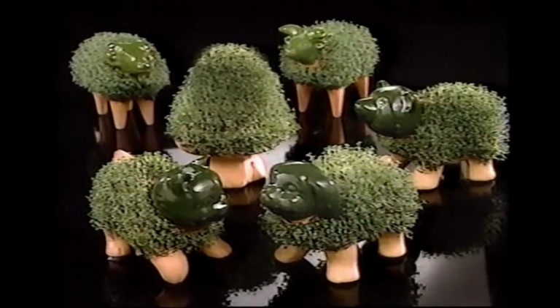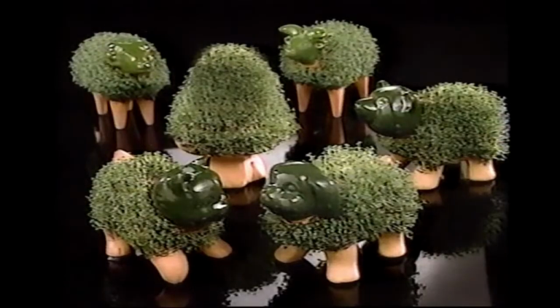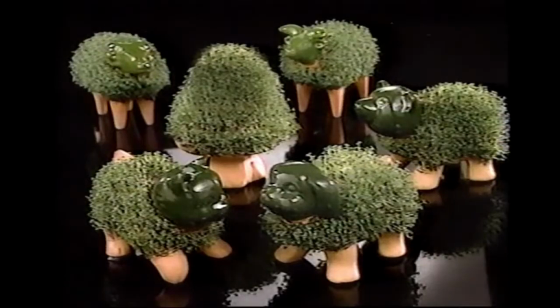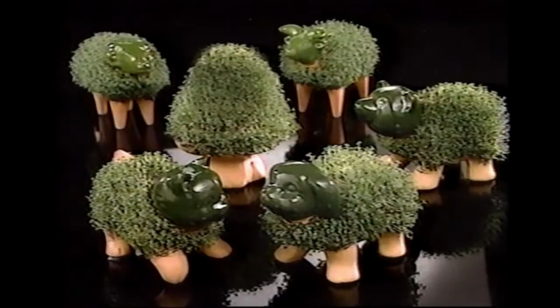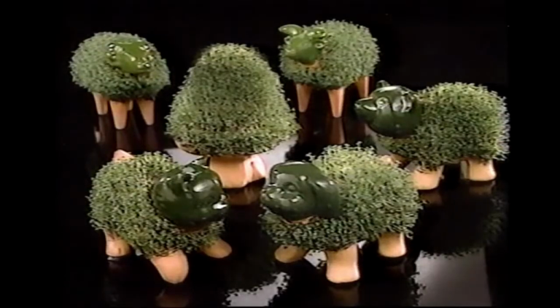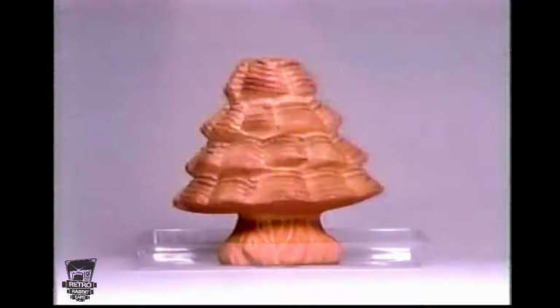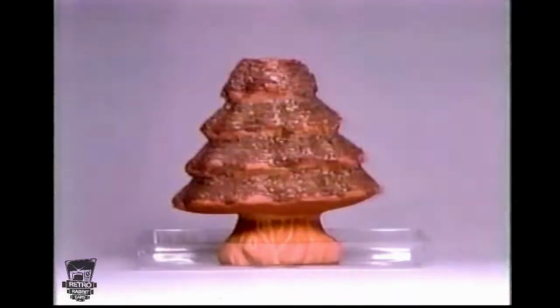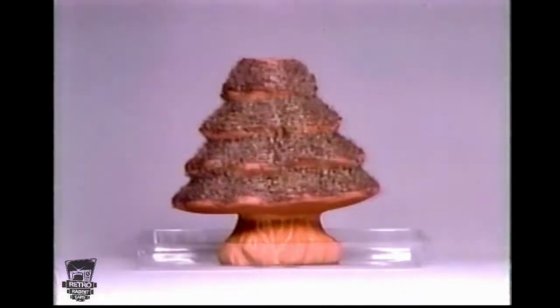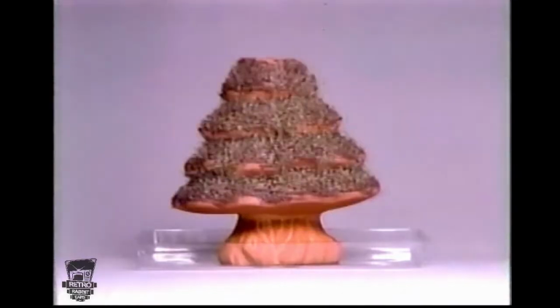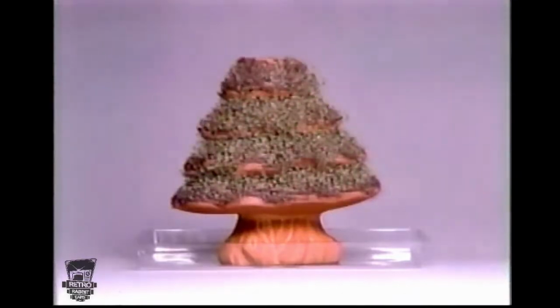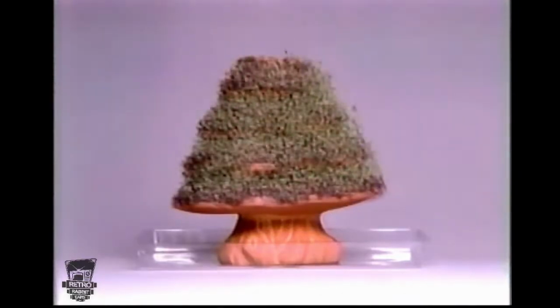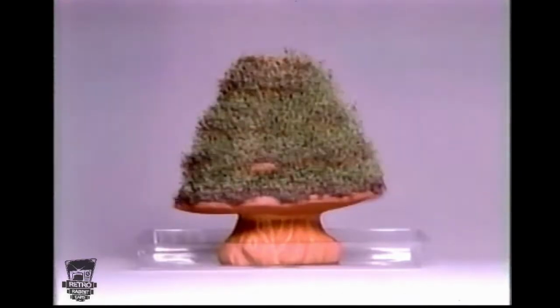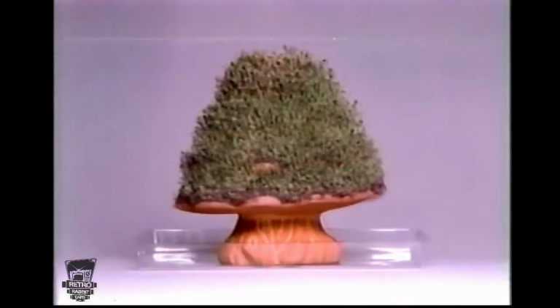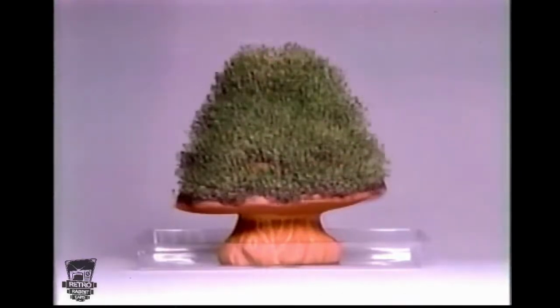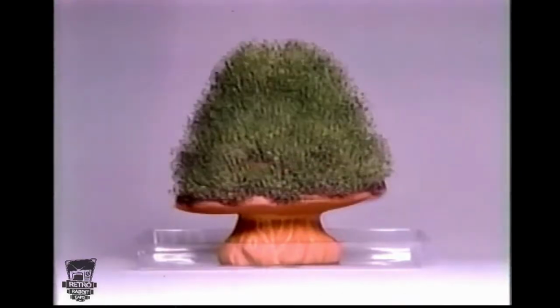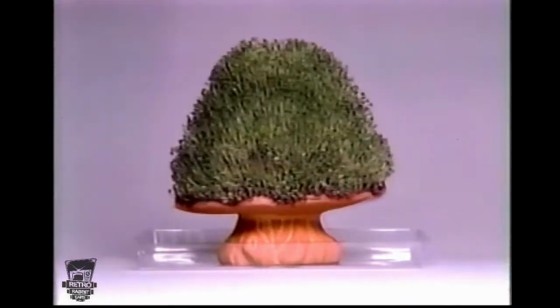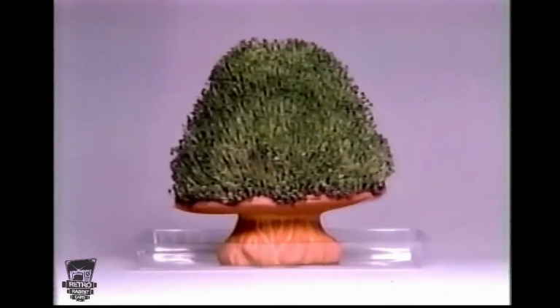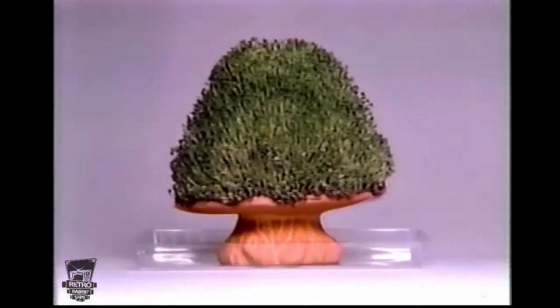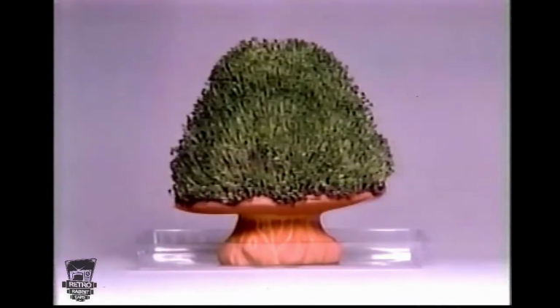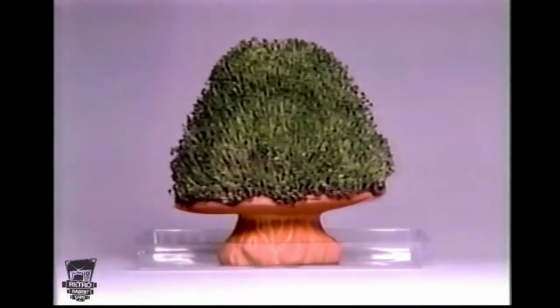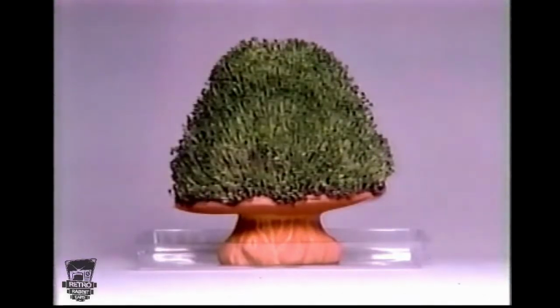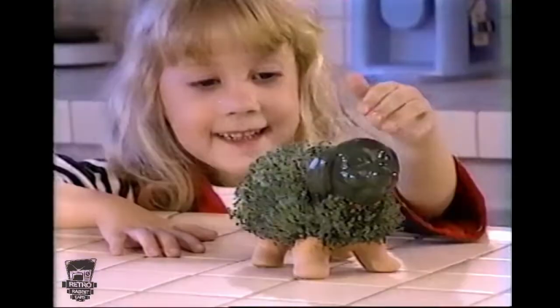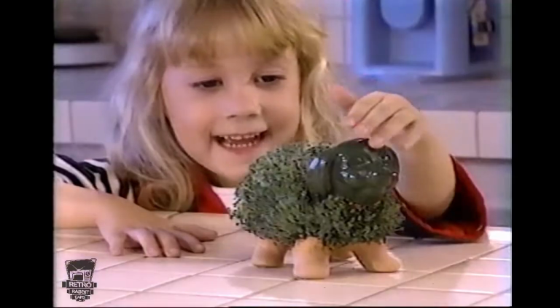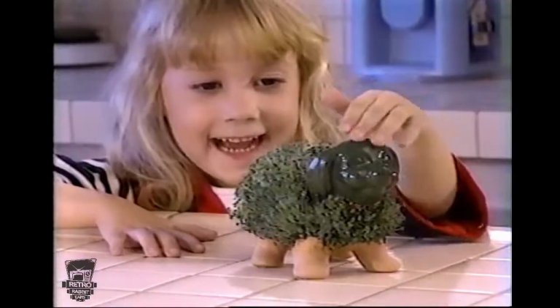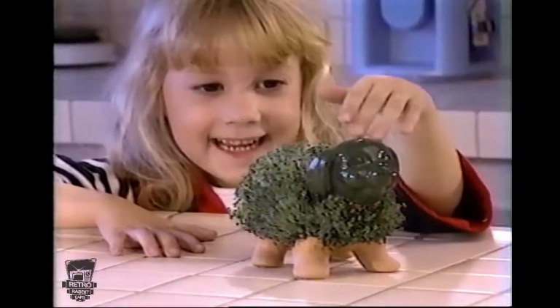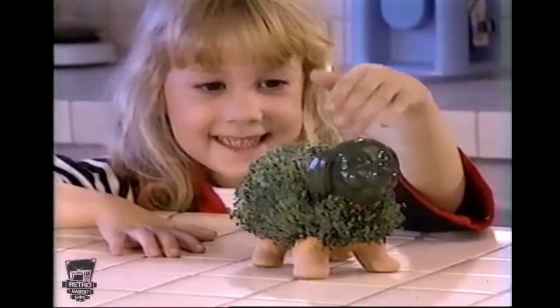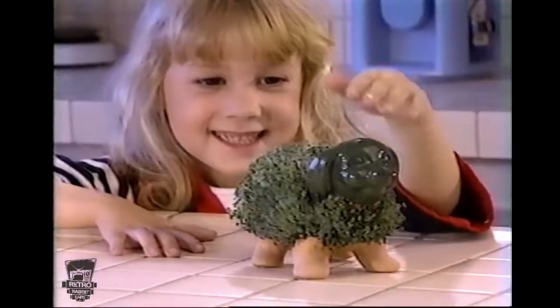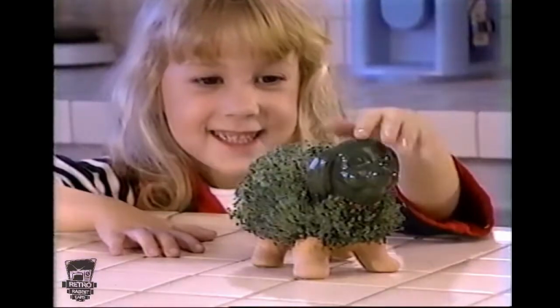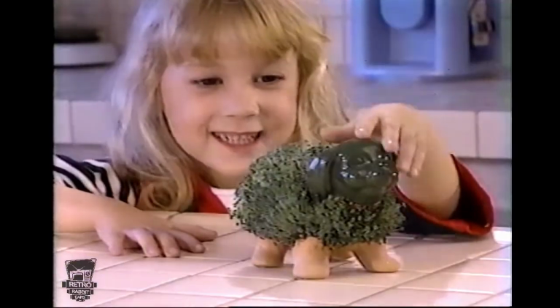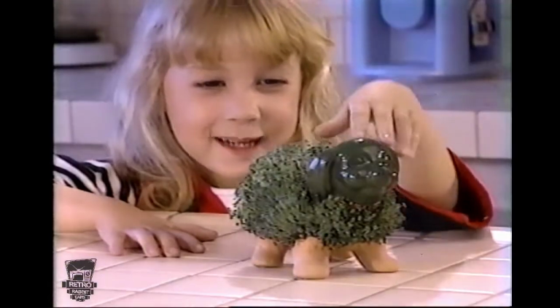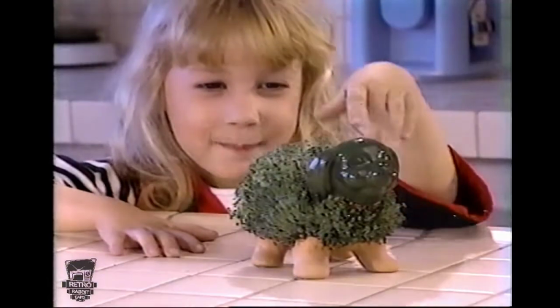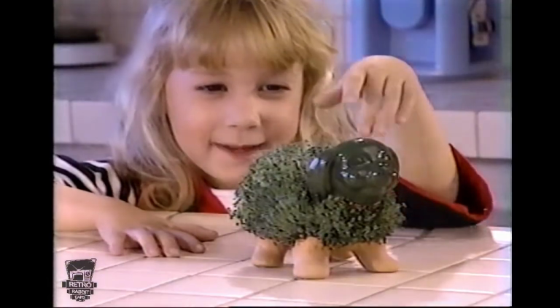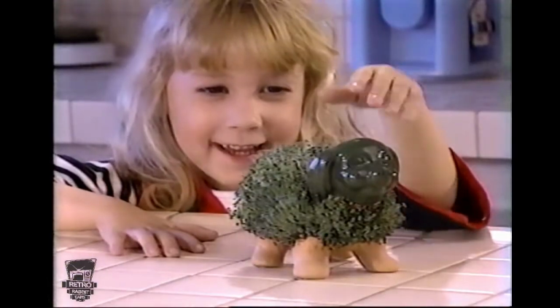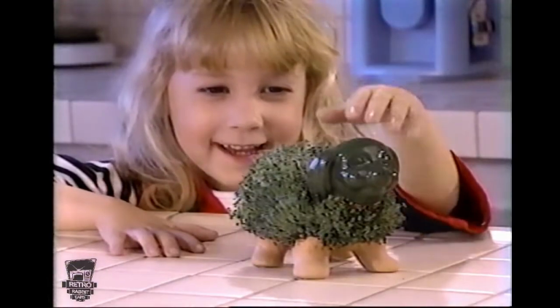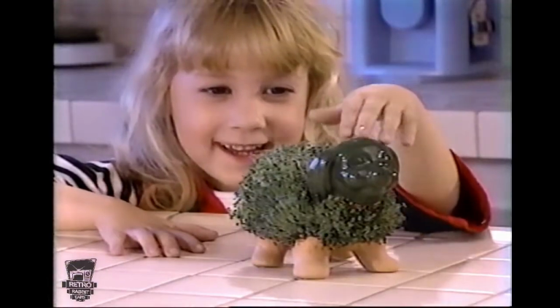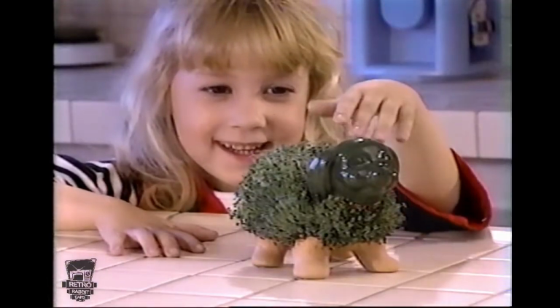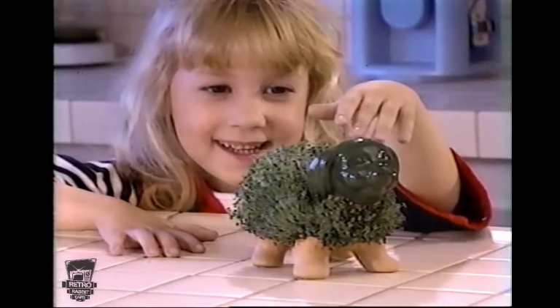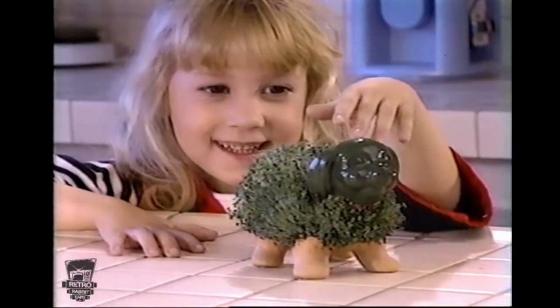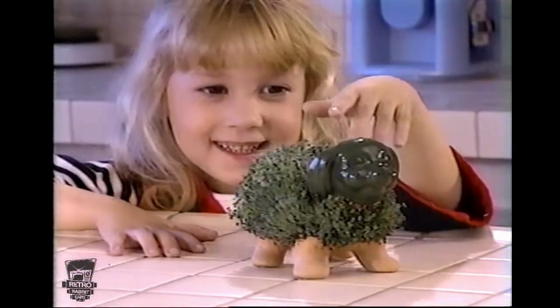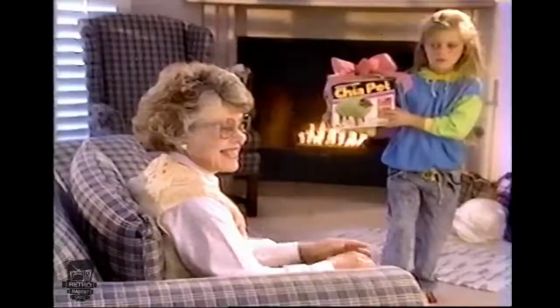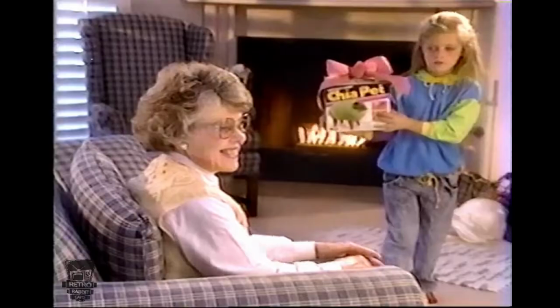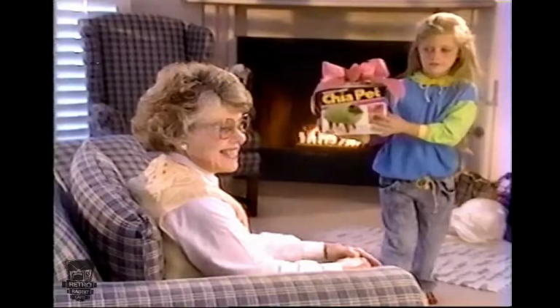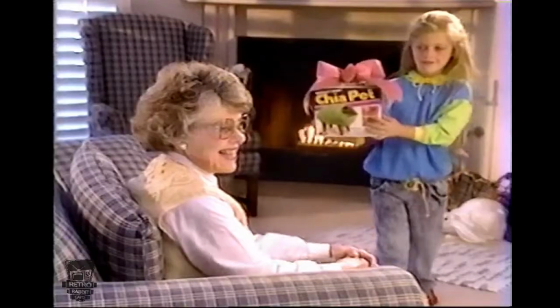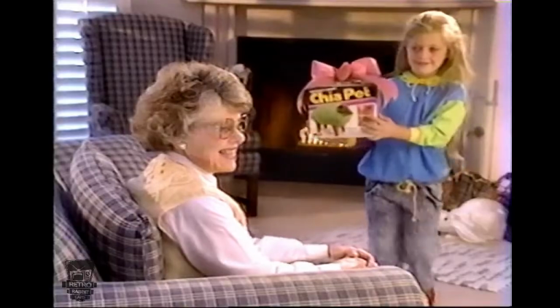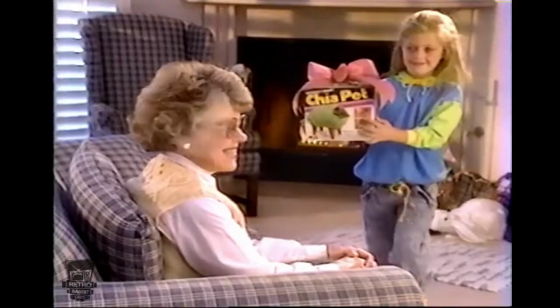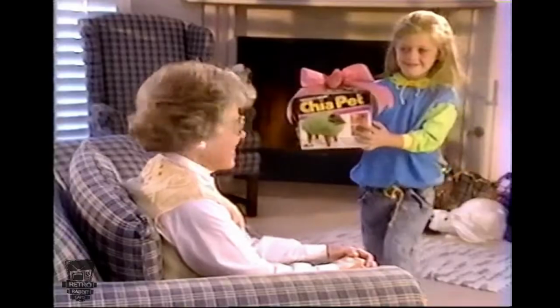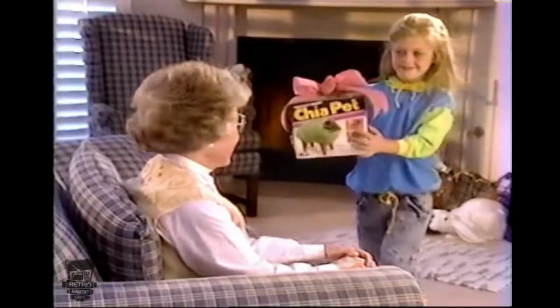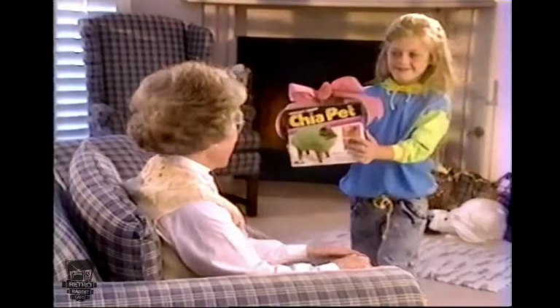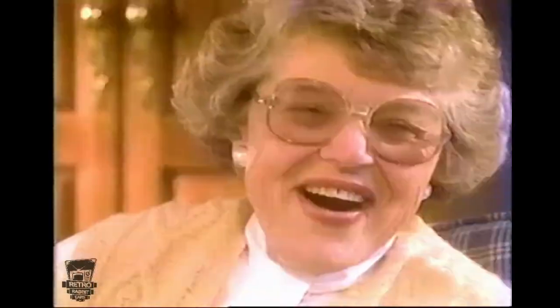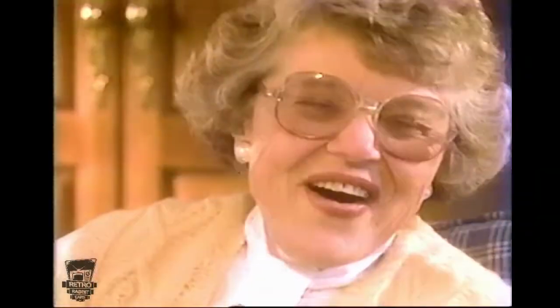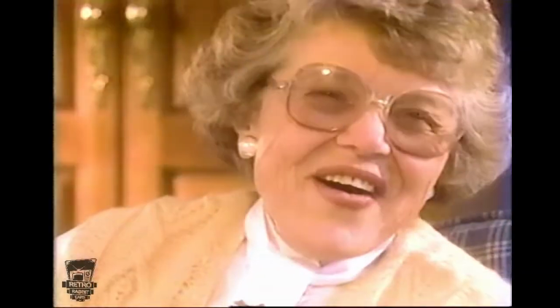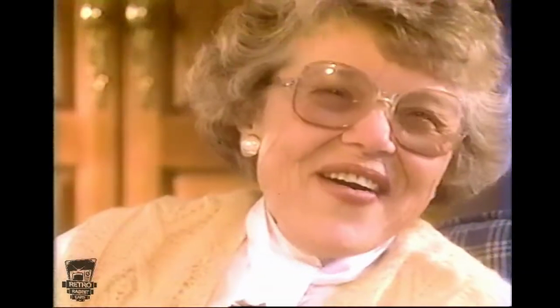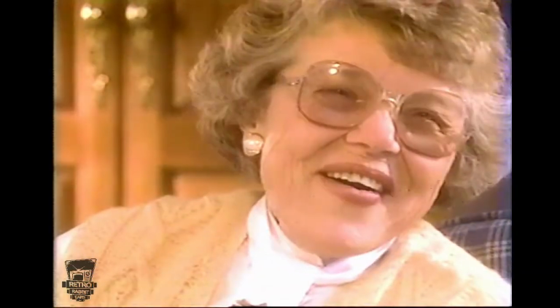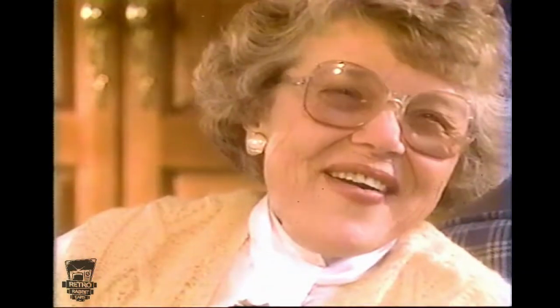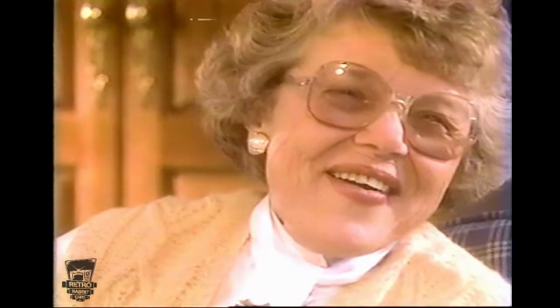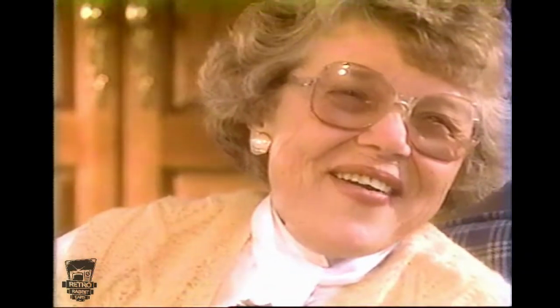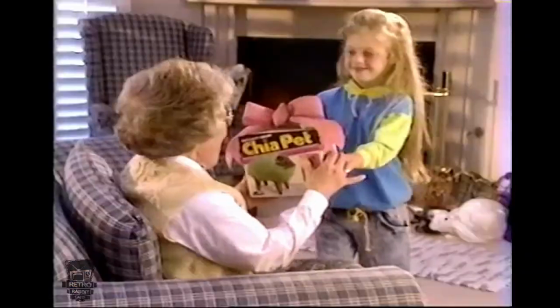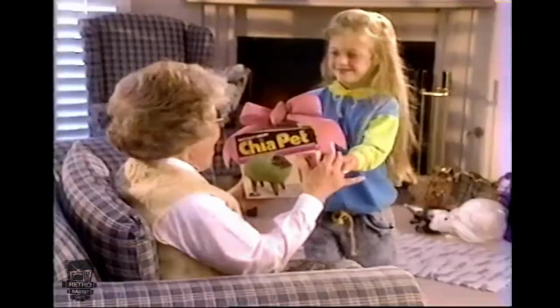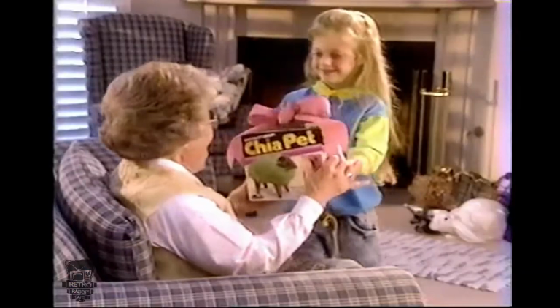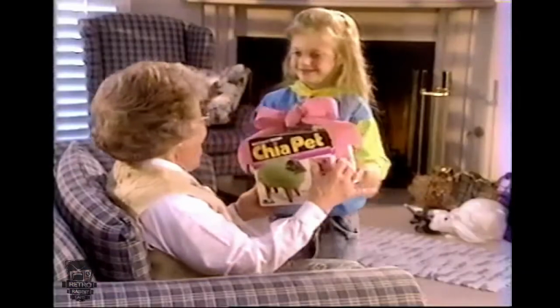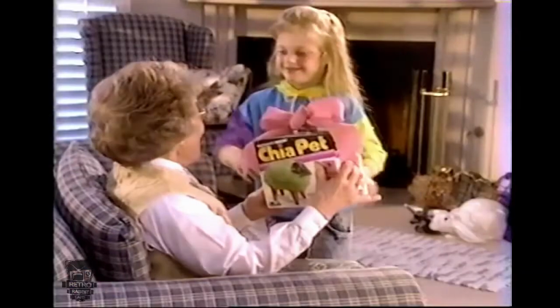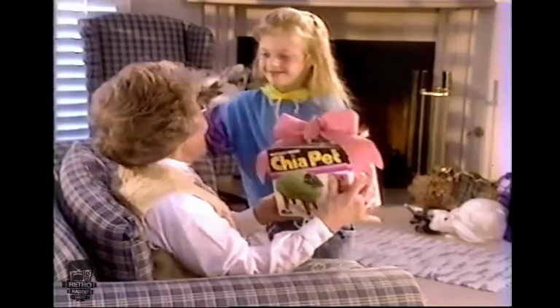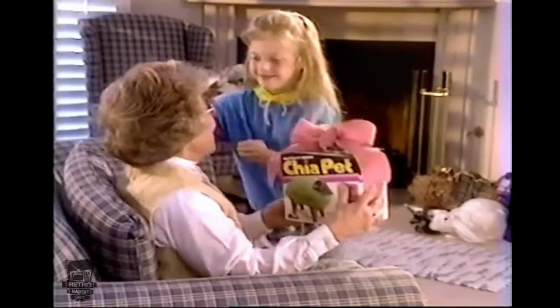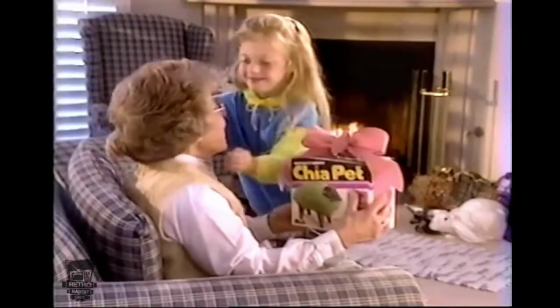Collect them all! Ch-ch-ch-chia! Nice chia pet.